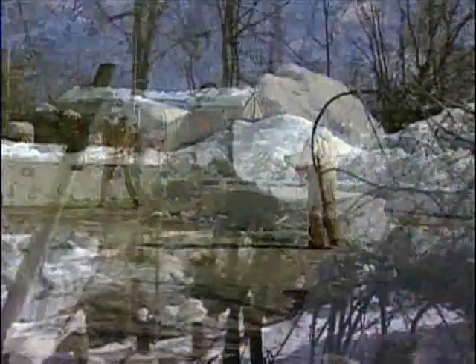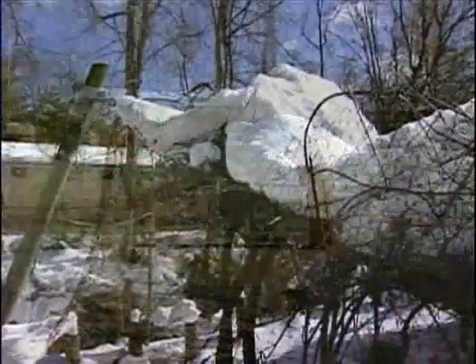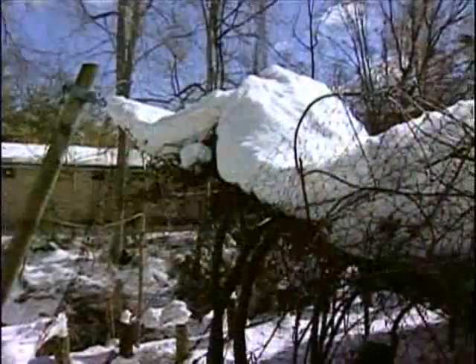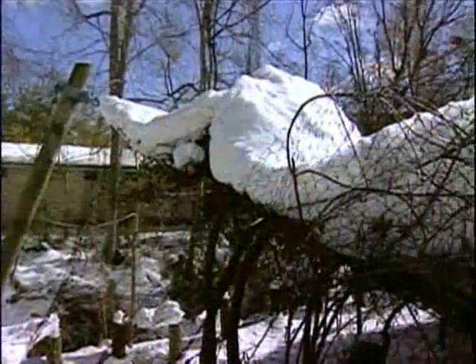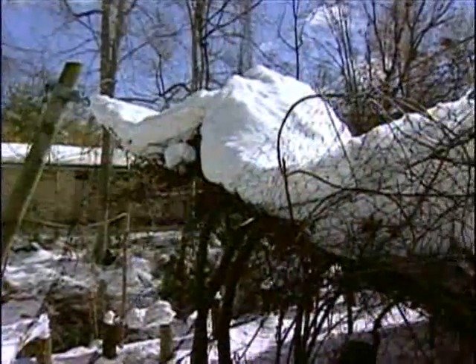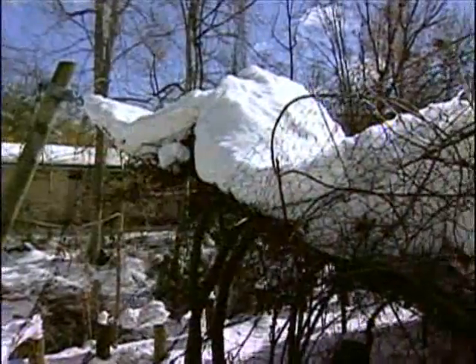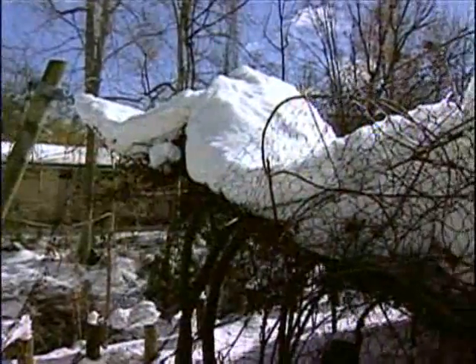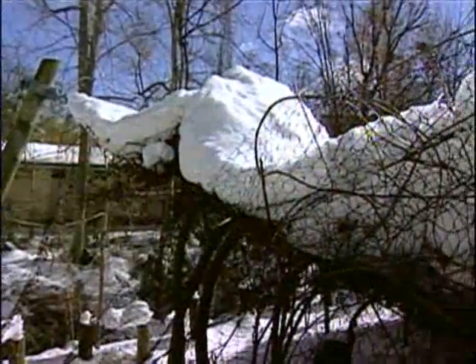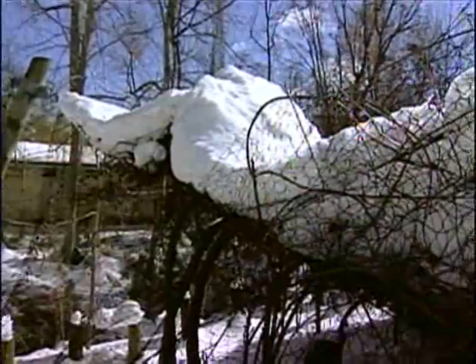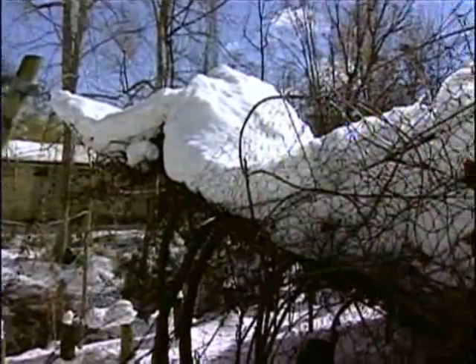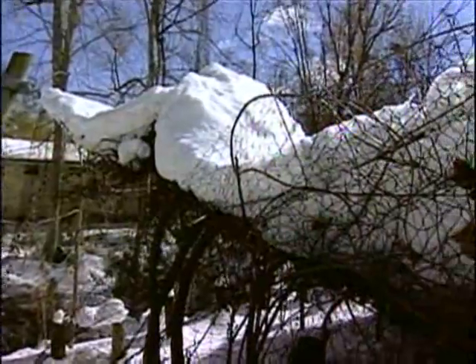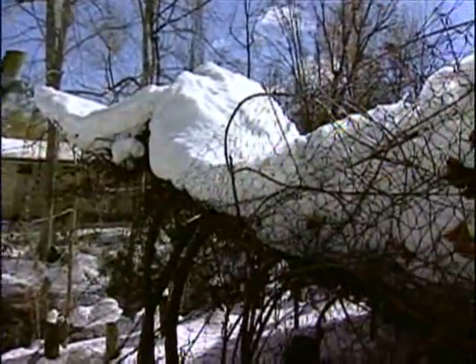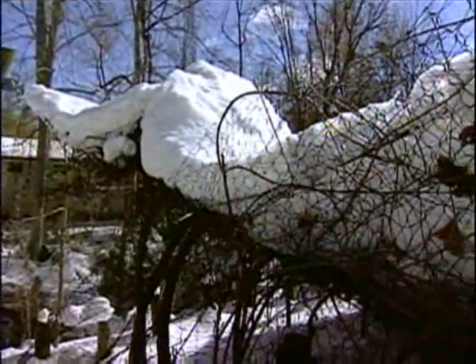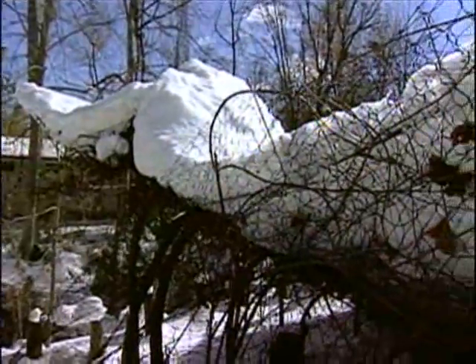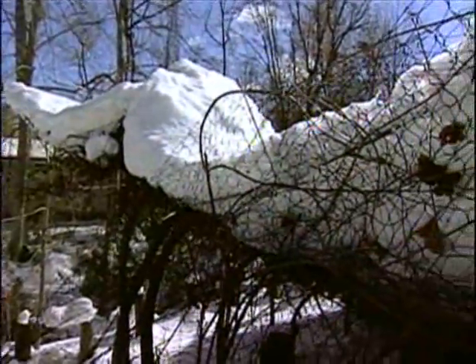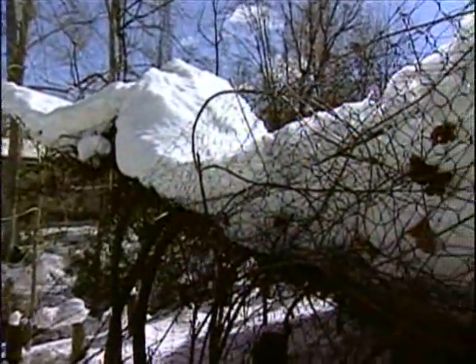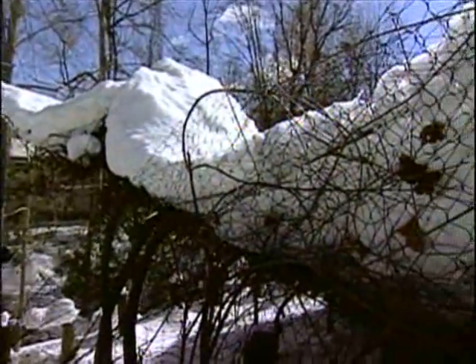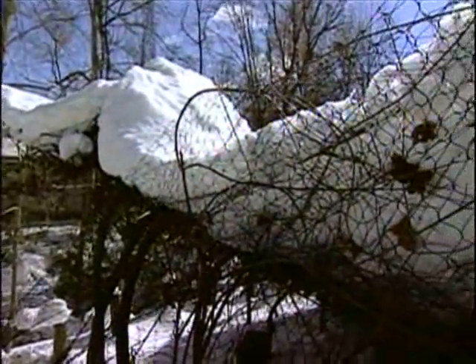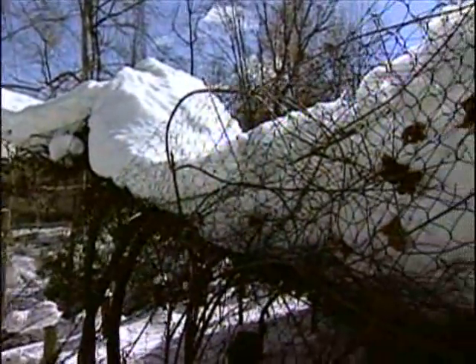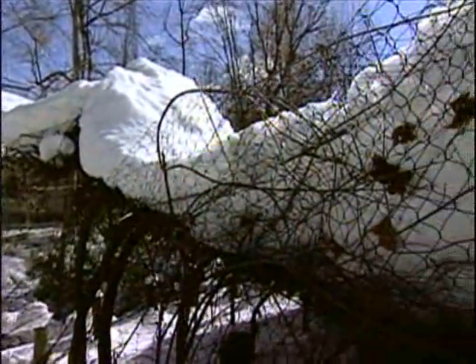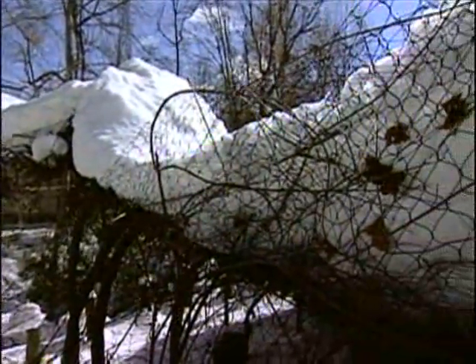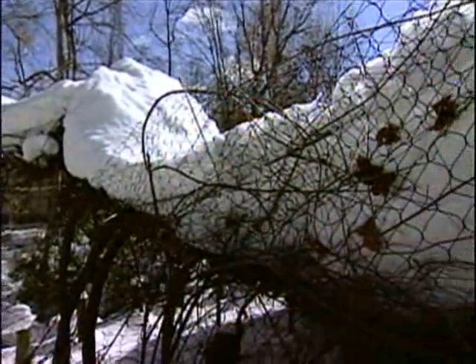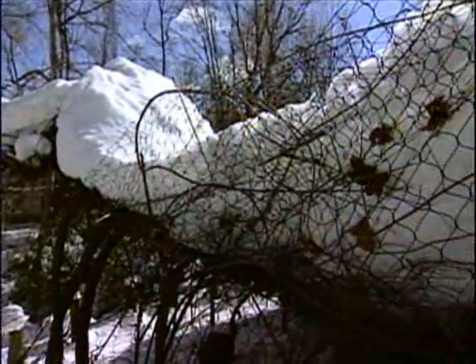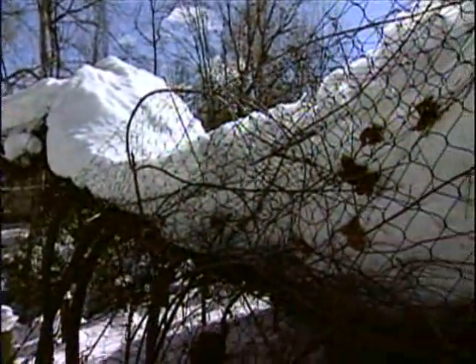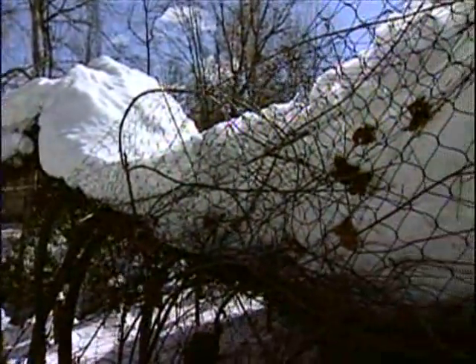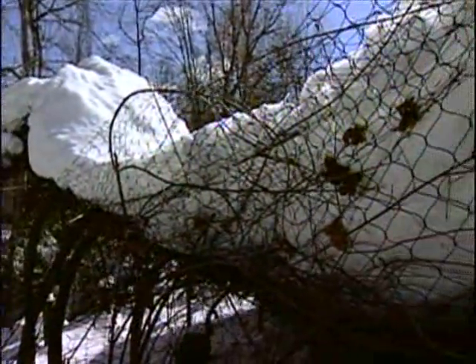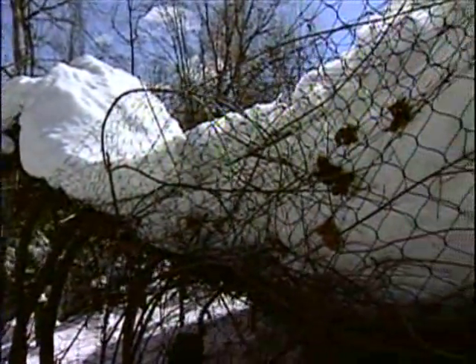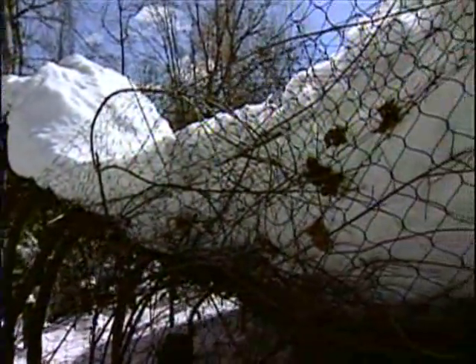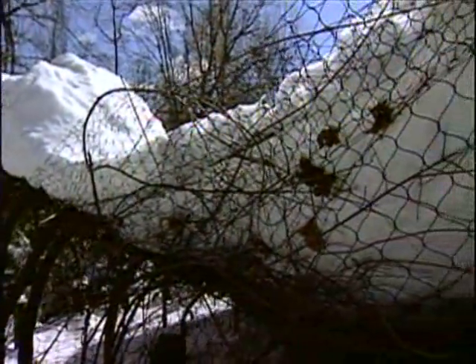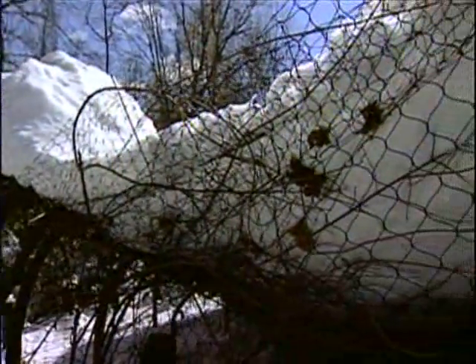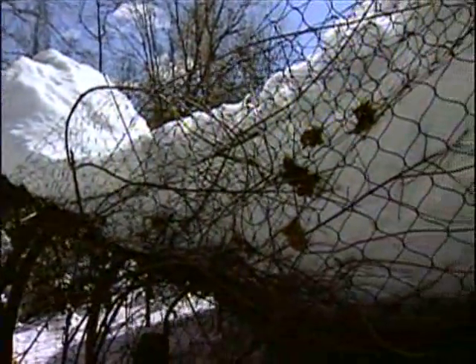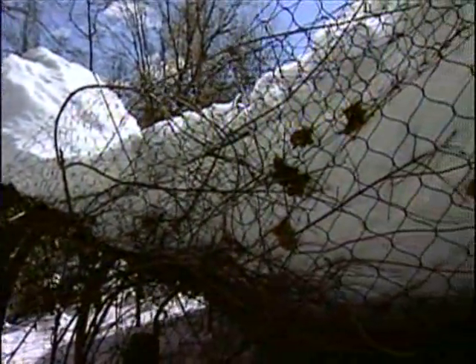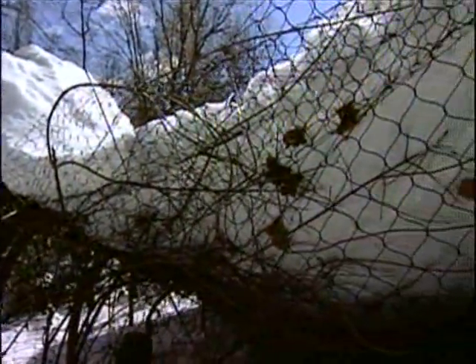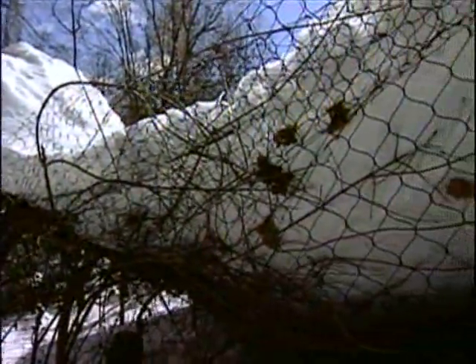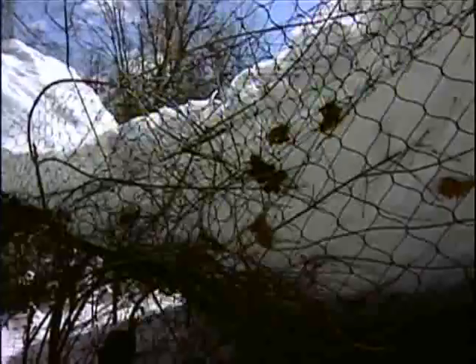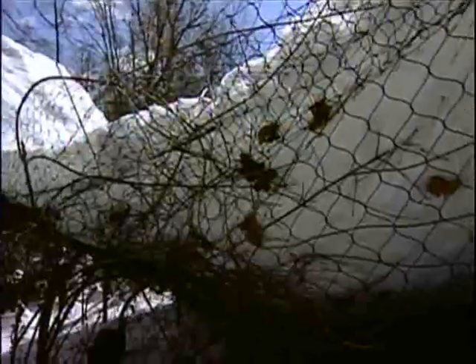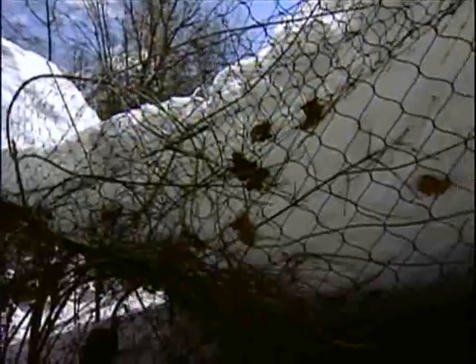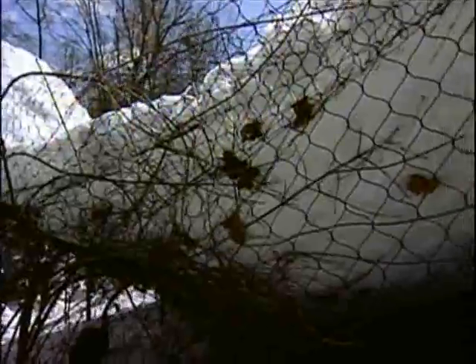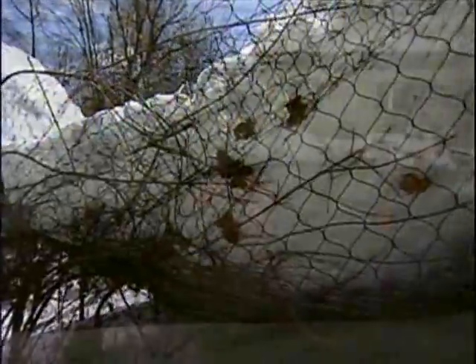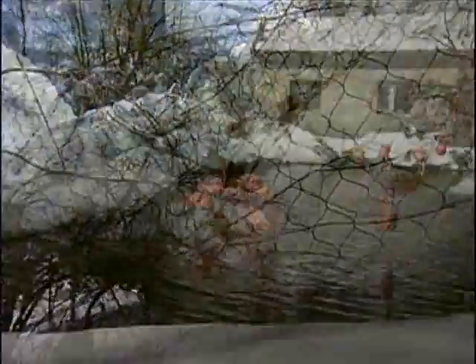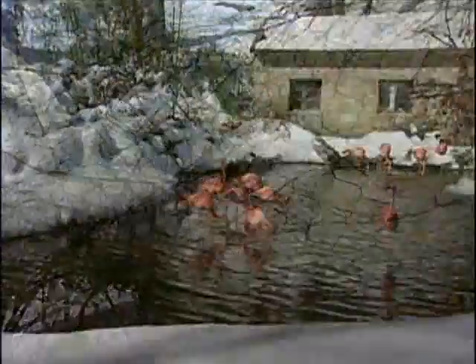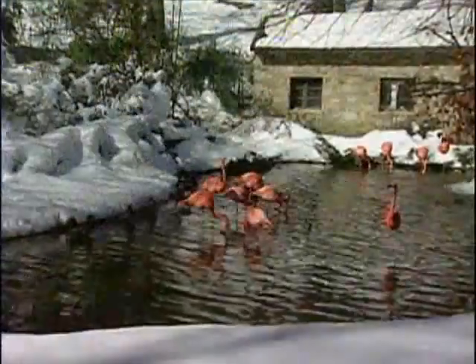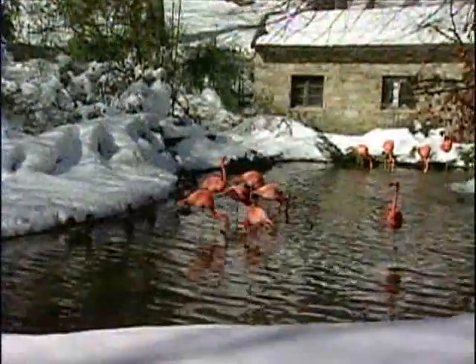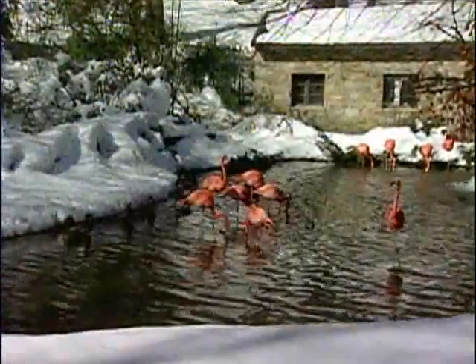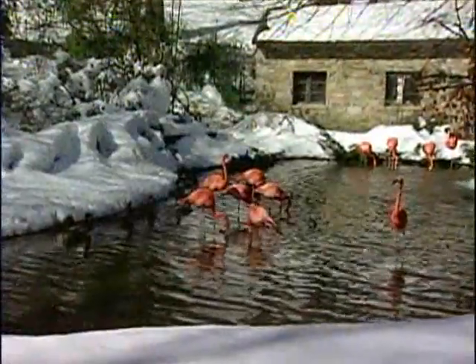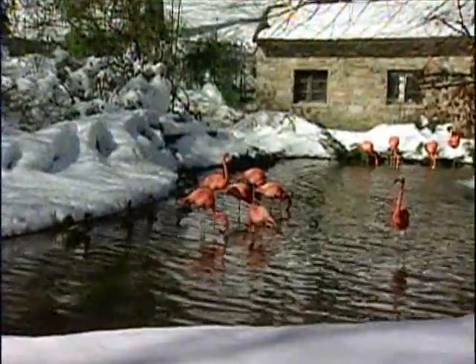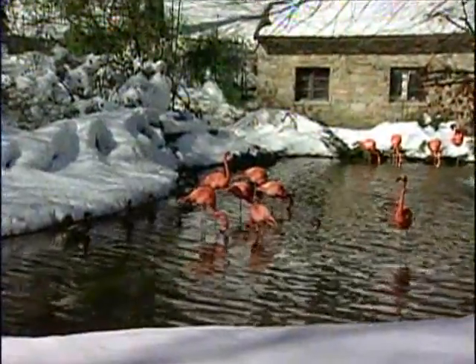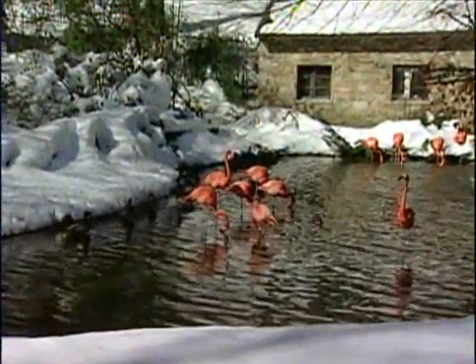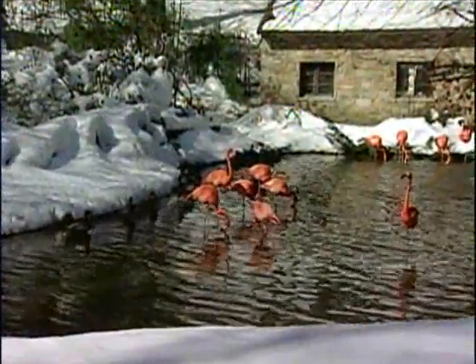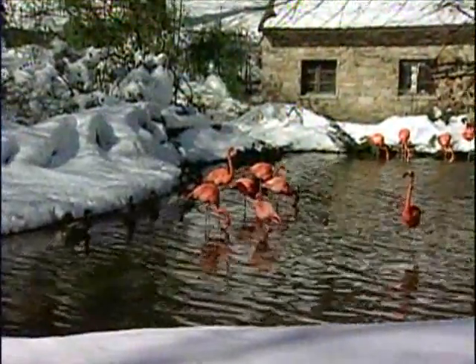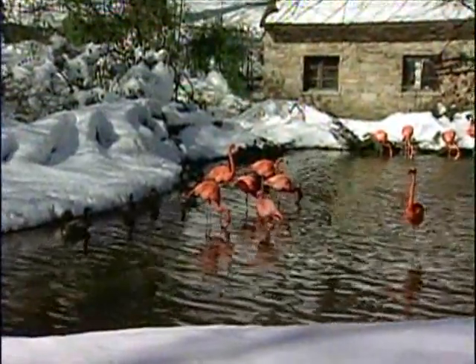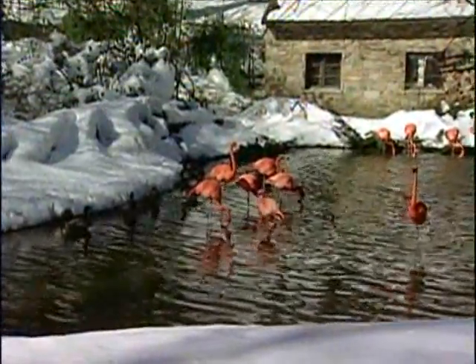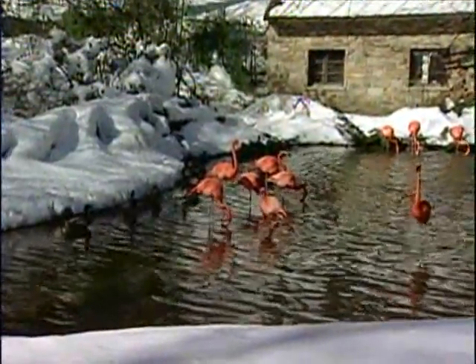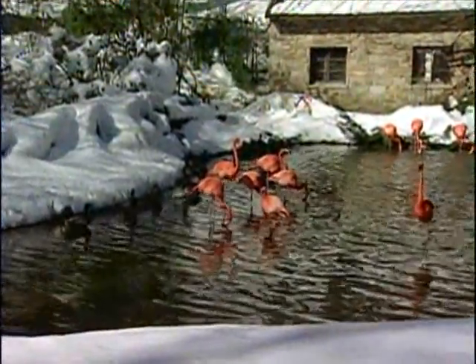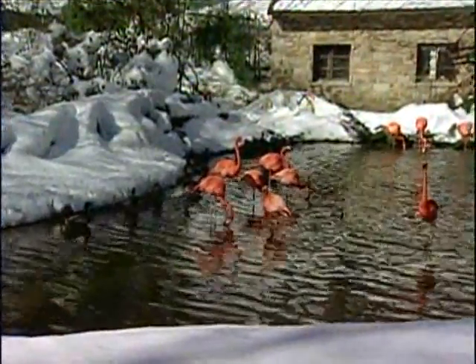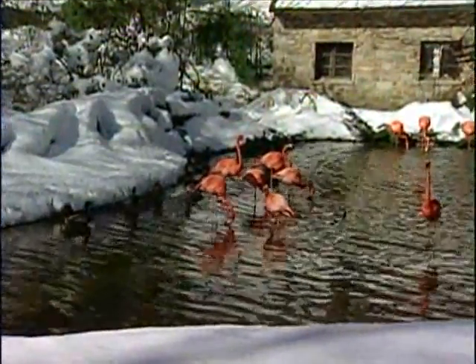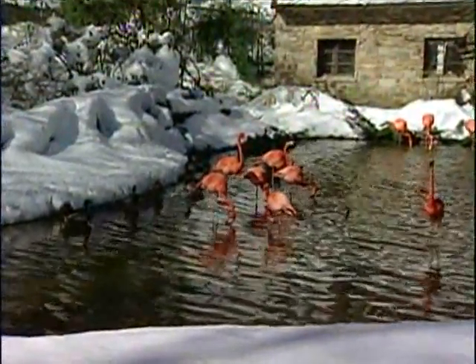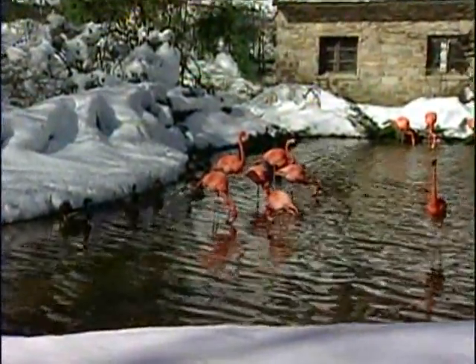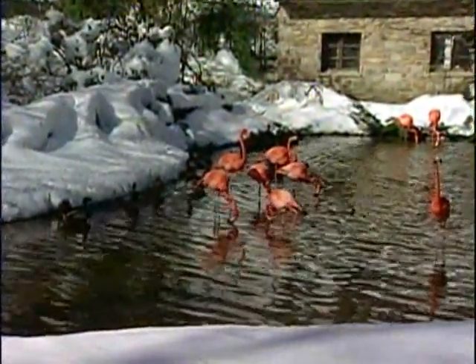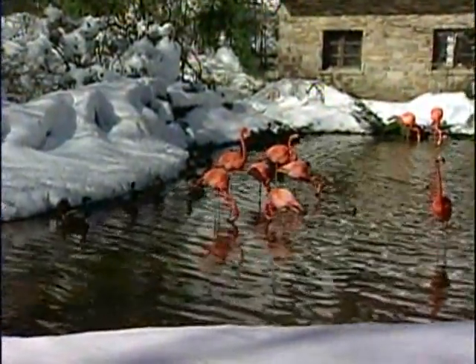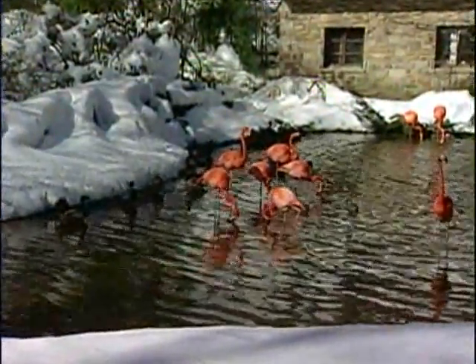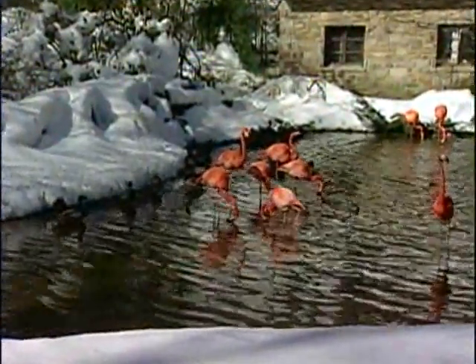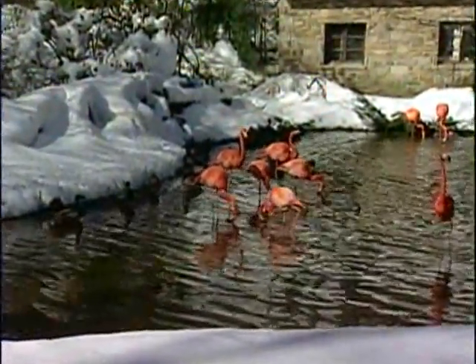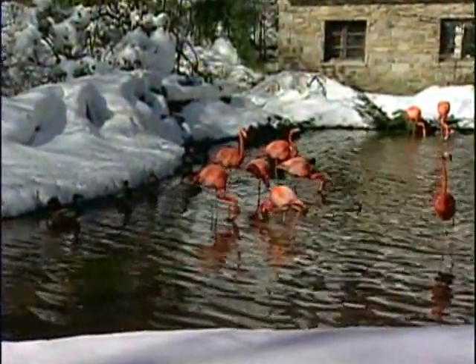Cleanup continues here at the zoo, and because of the damage and the cleanup, the zoo is expected to be opening at least two weeks later than normal. Rob Roblin, WBAL-TV 11 News.